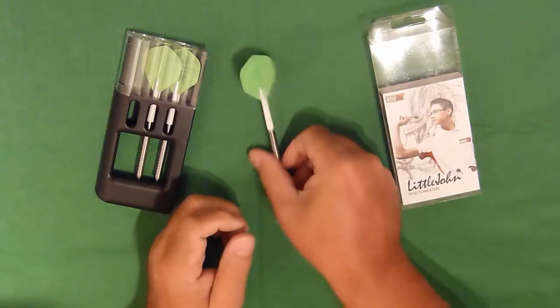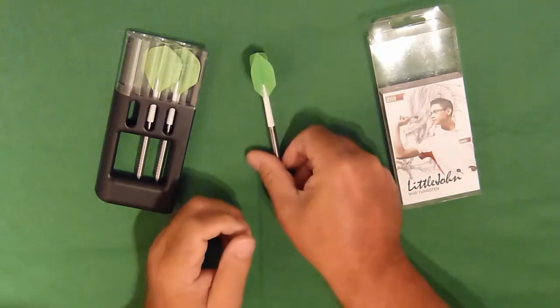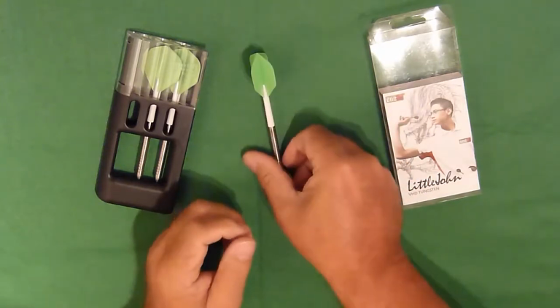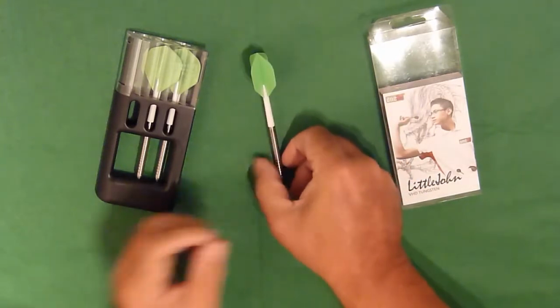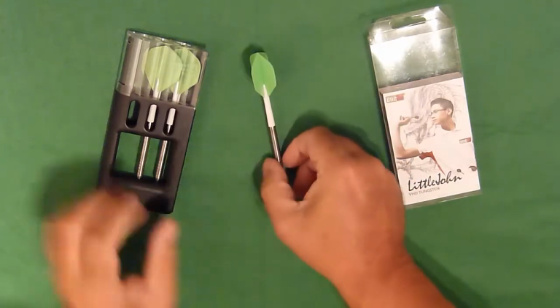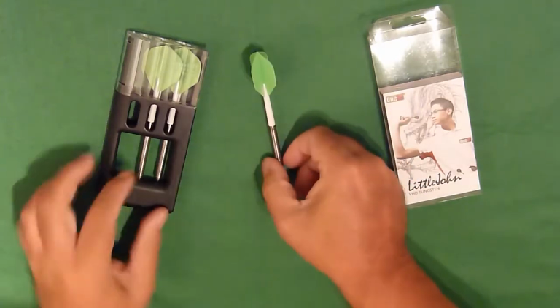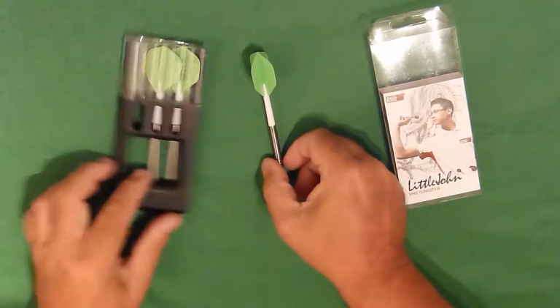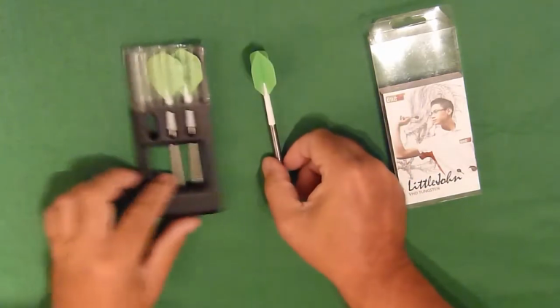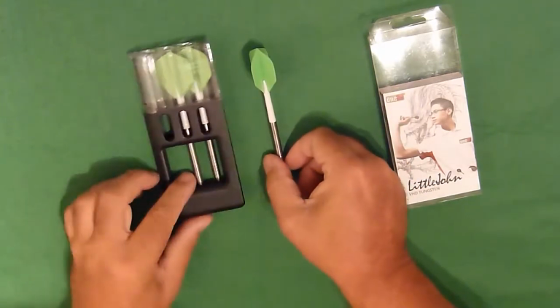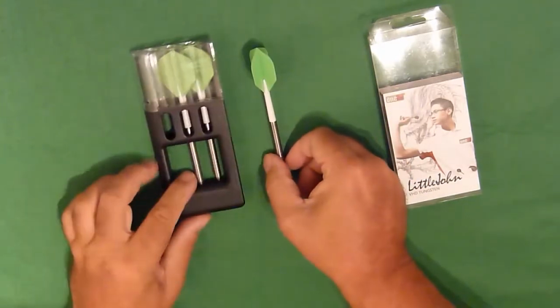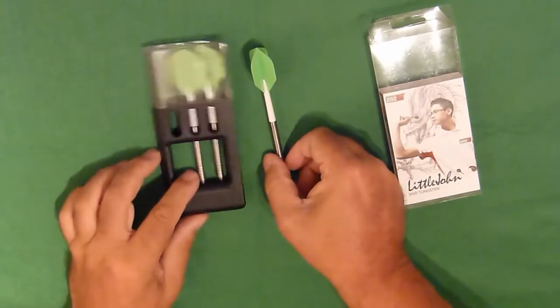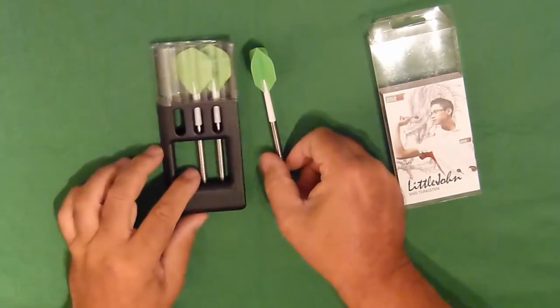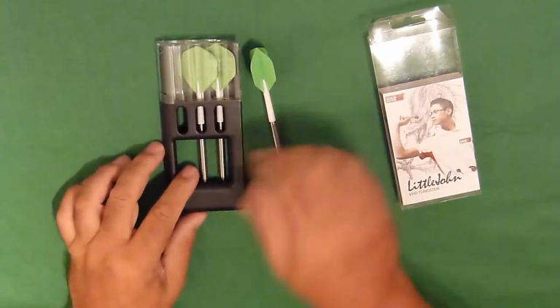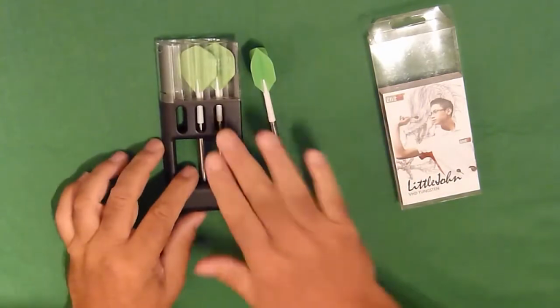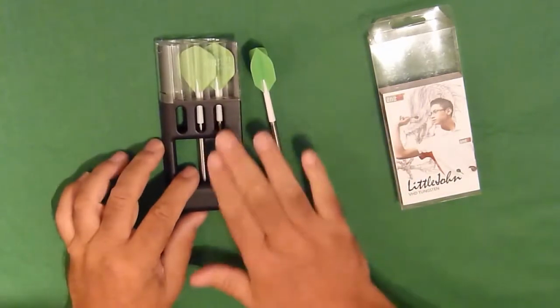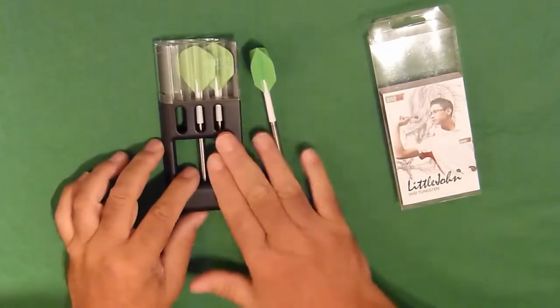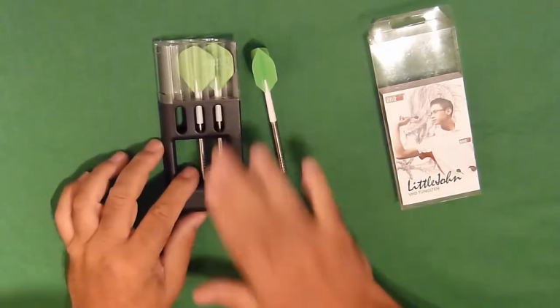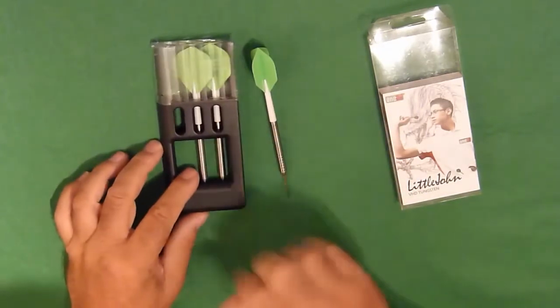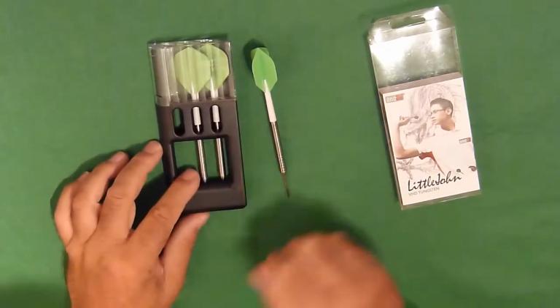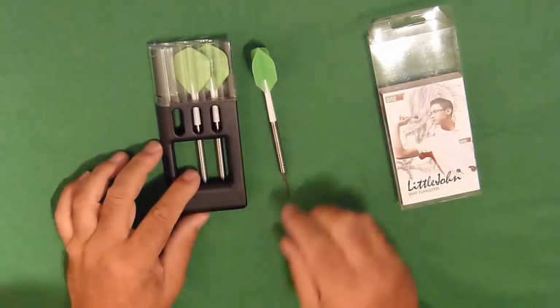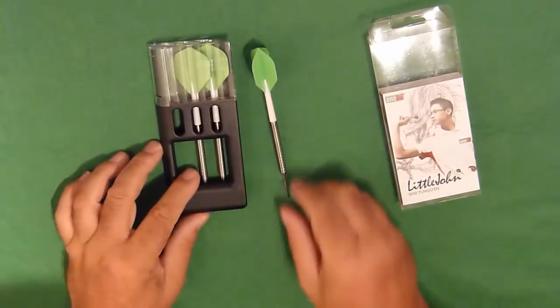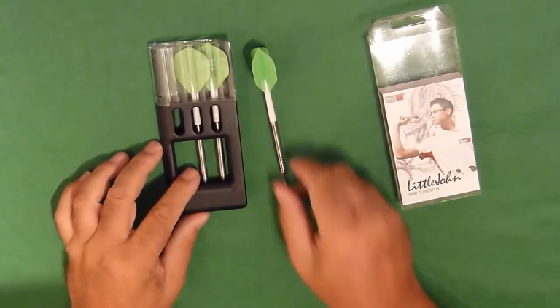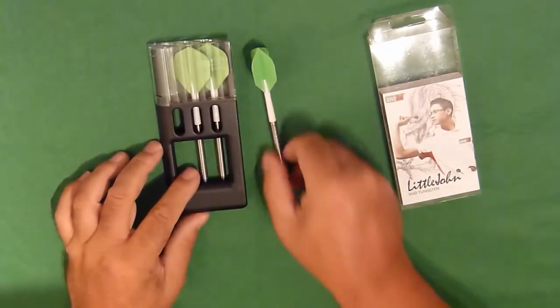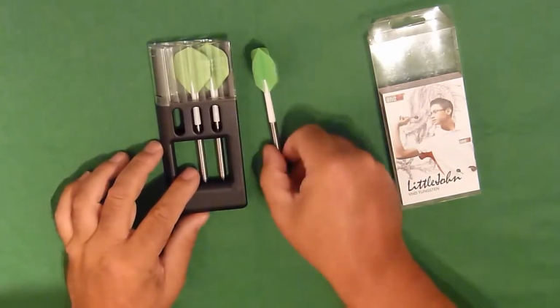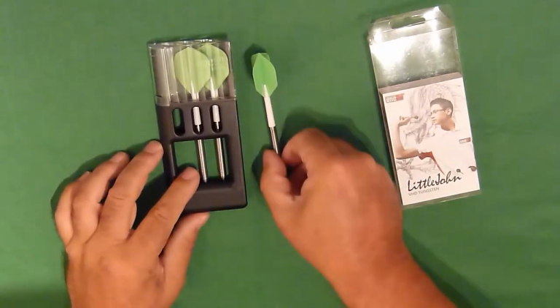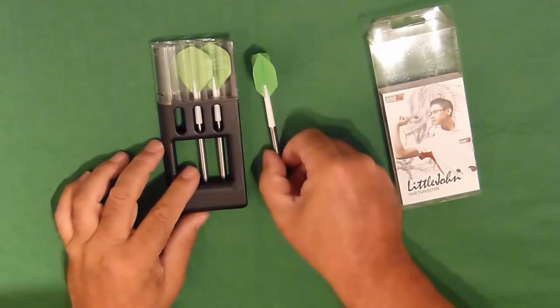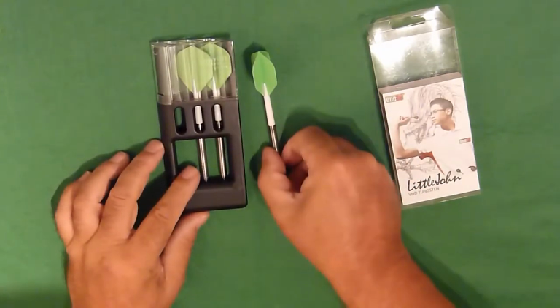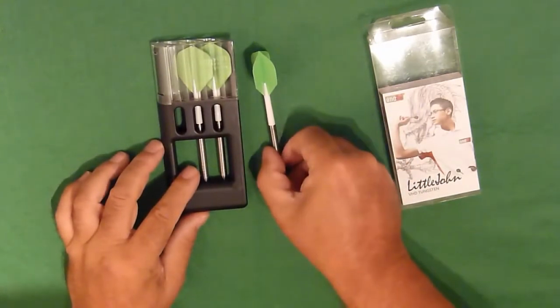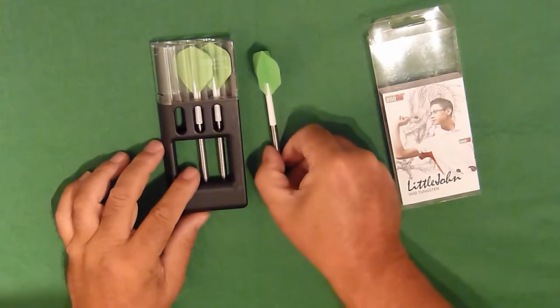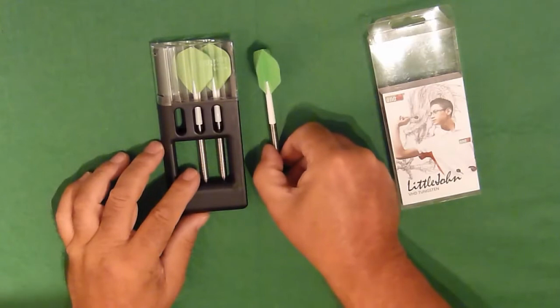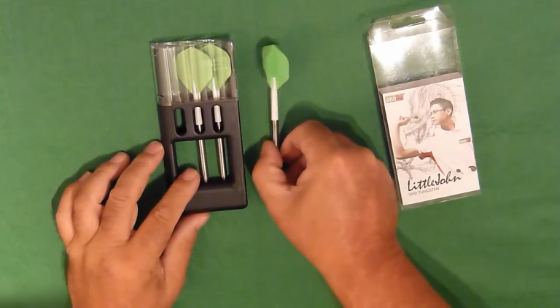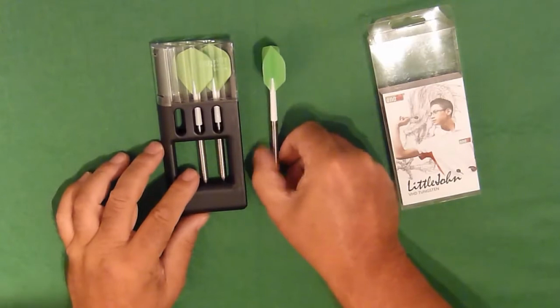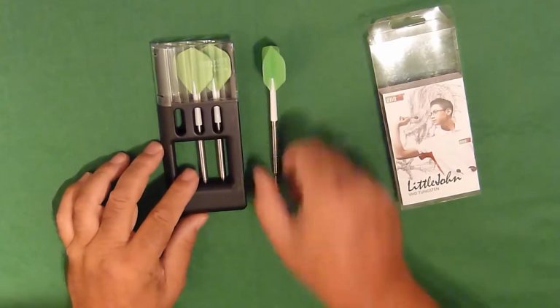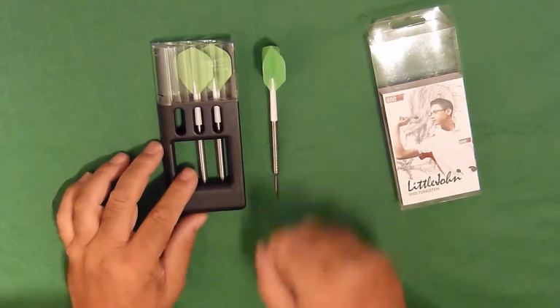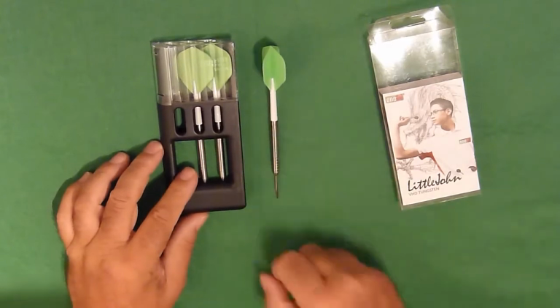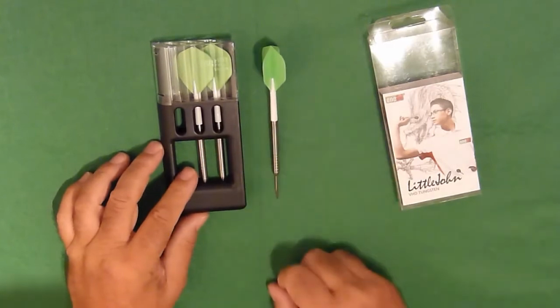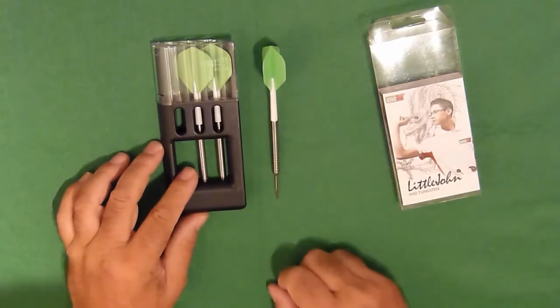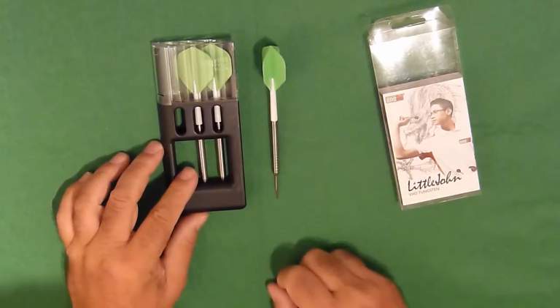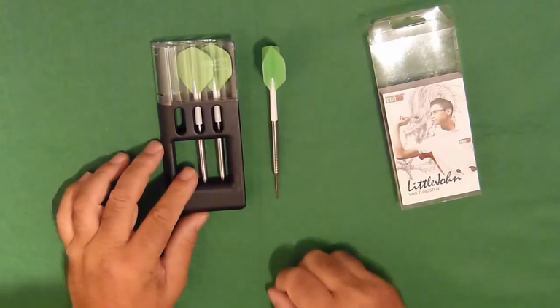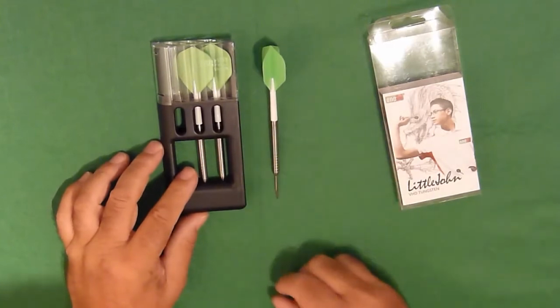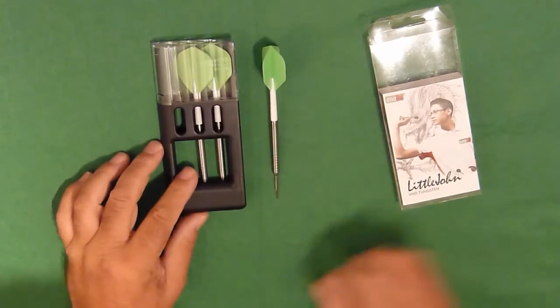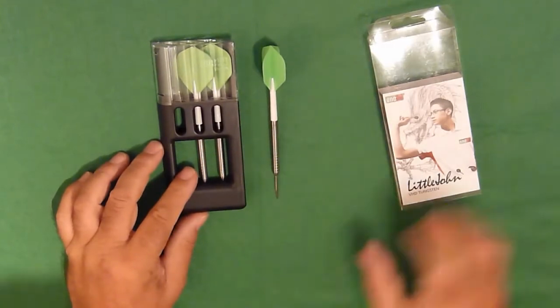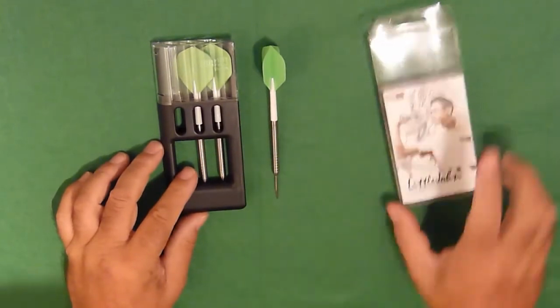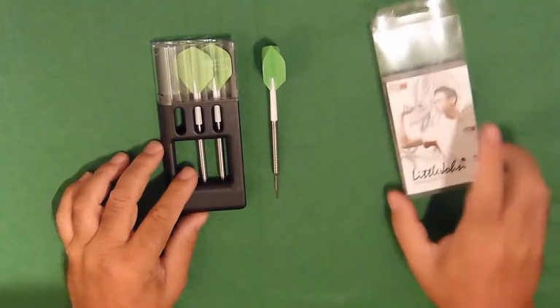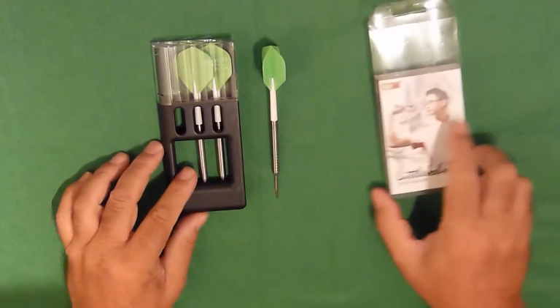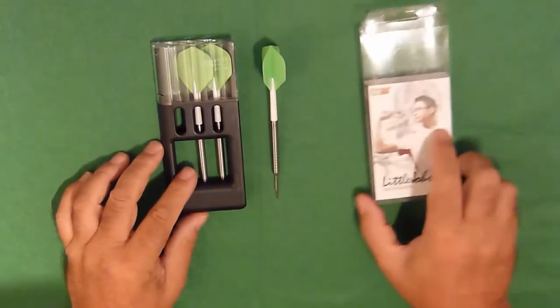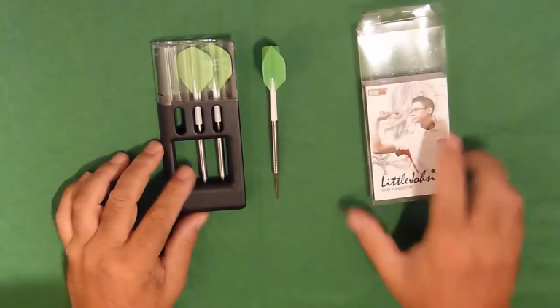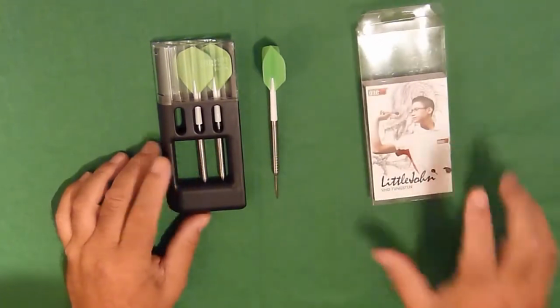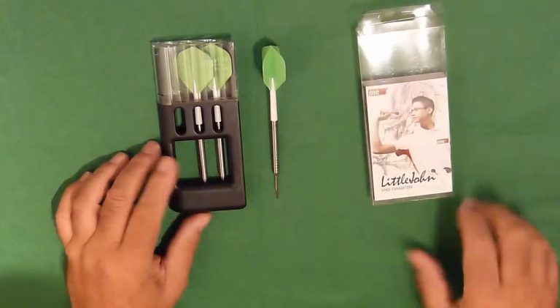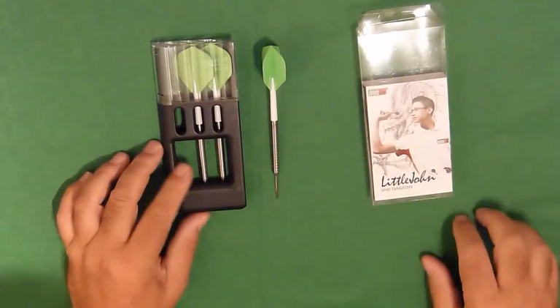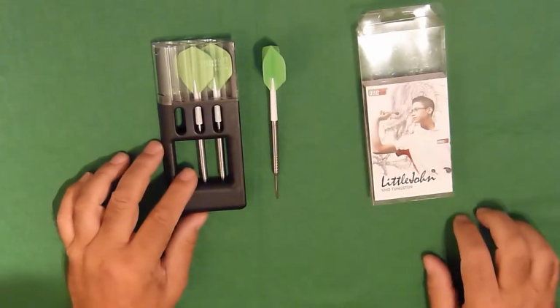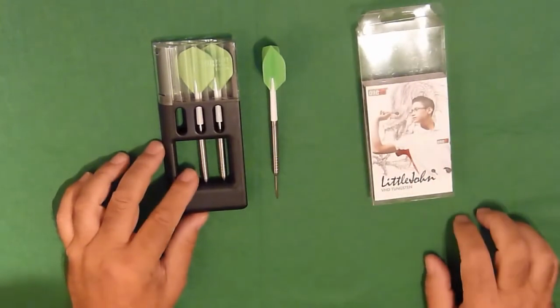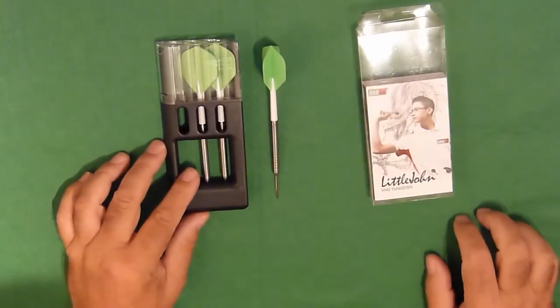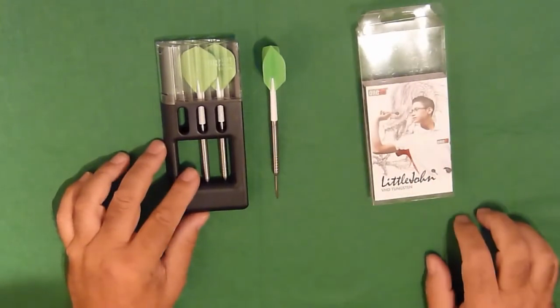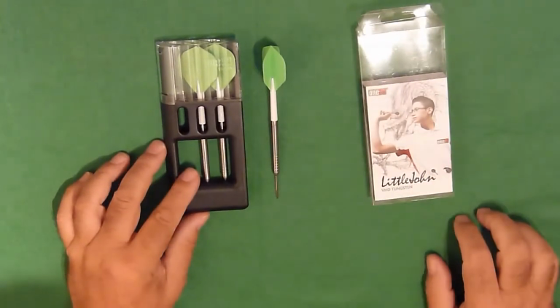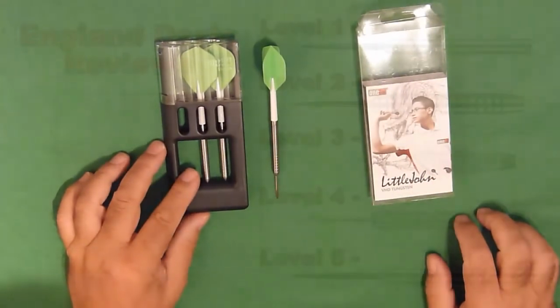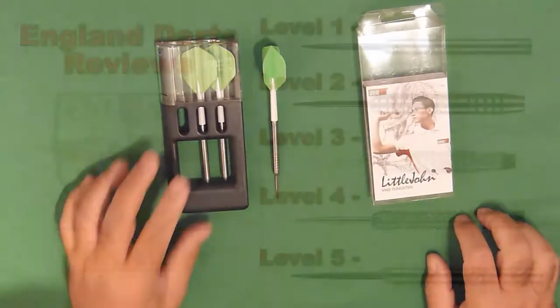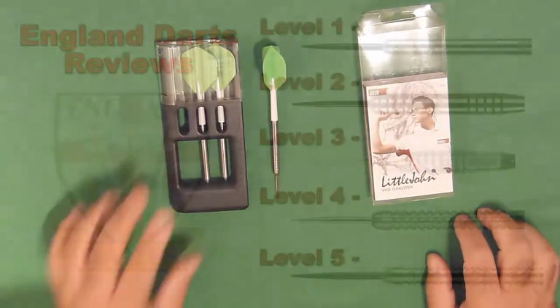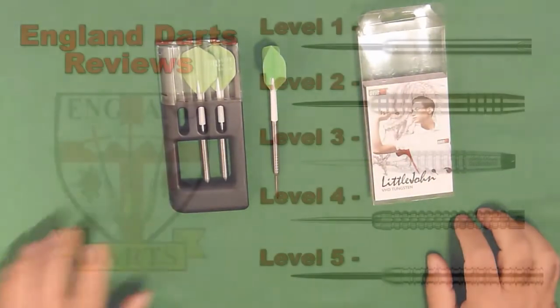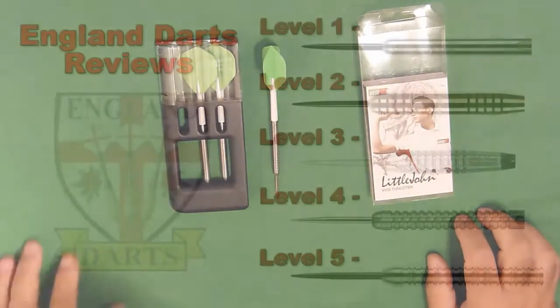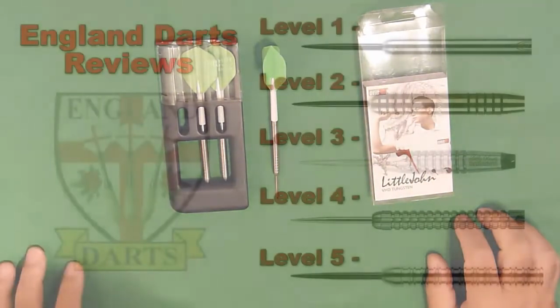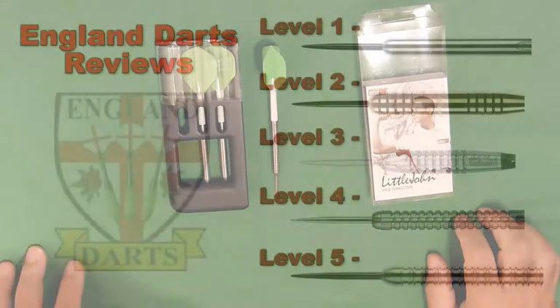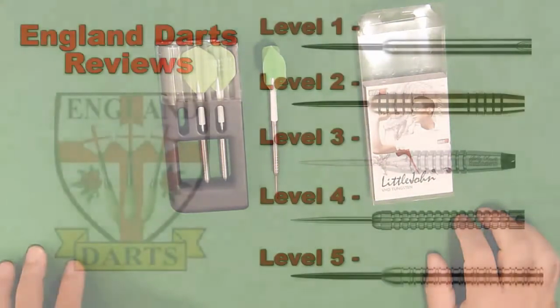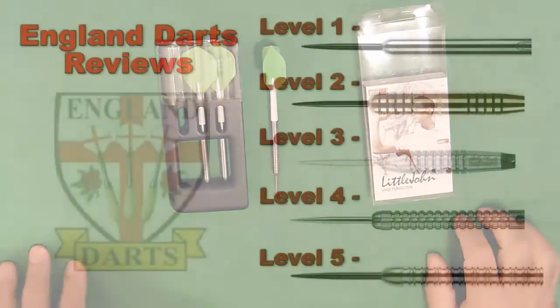Nice feeling dart. So your Solibox and your three Raube John Rodriguez darts.